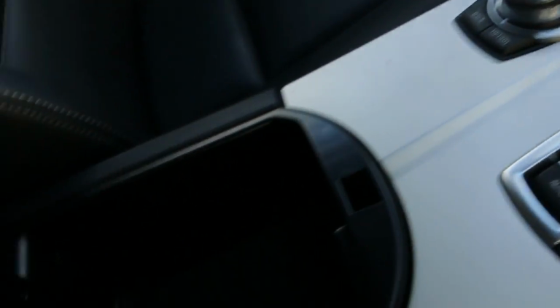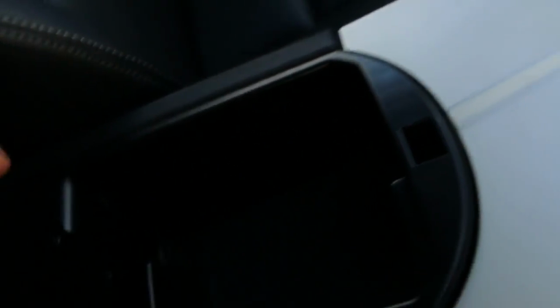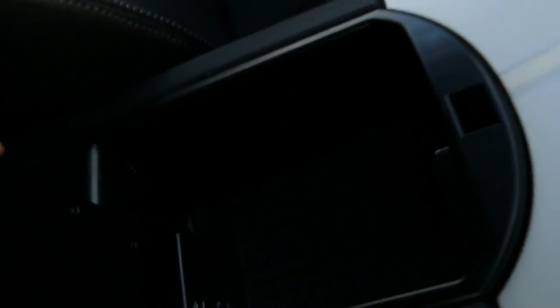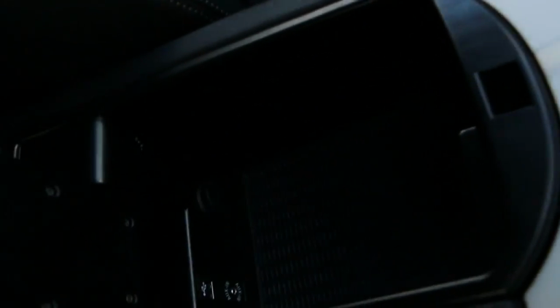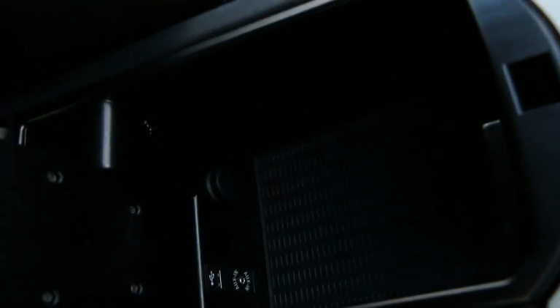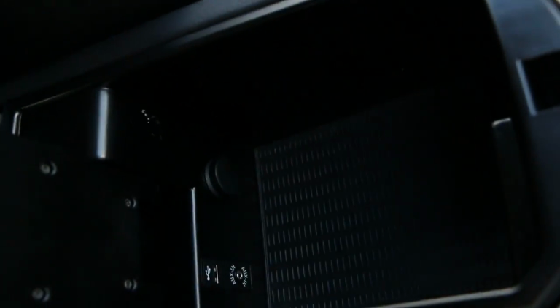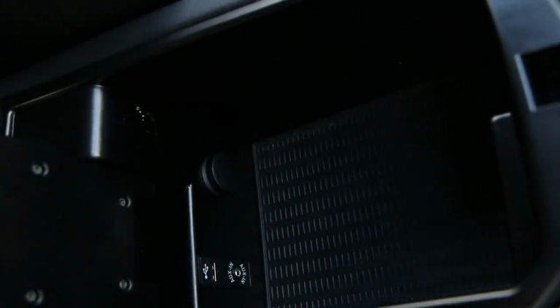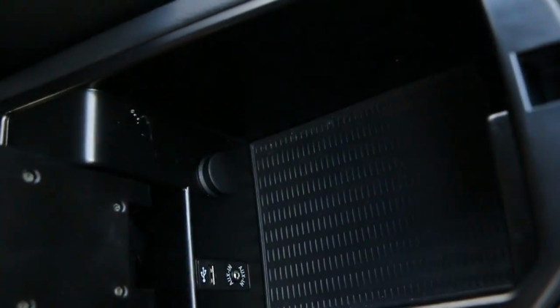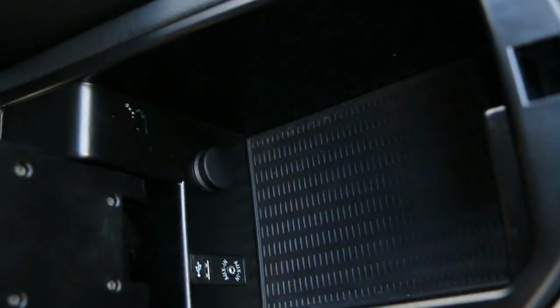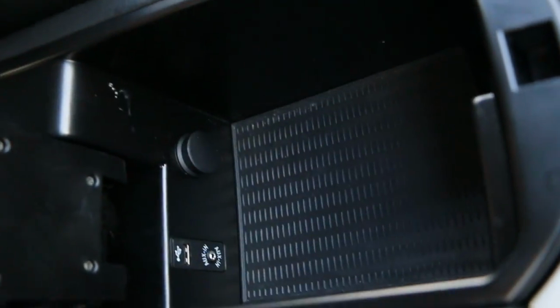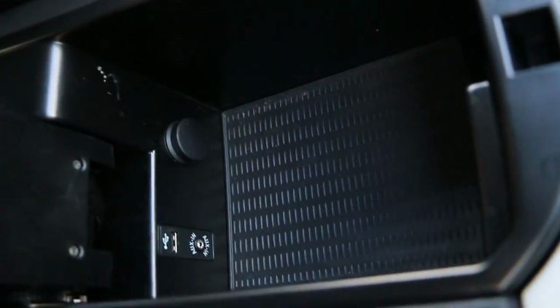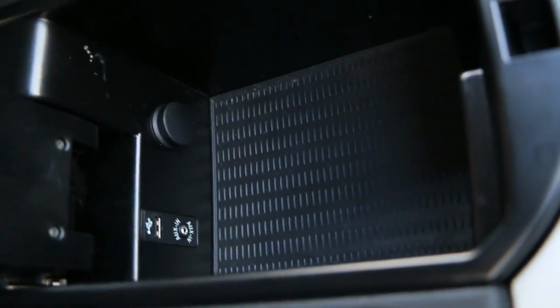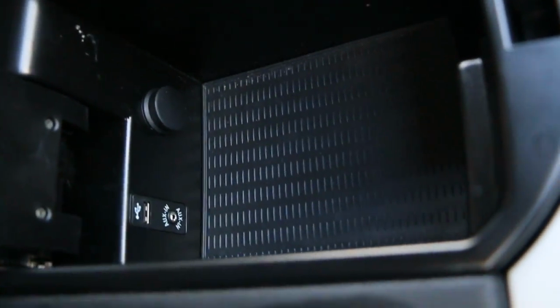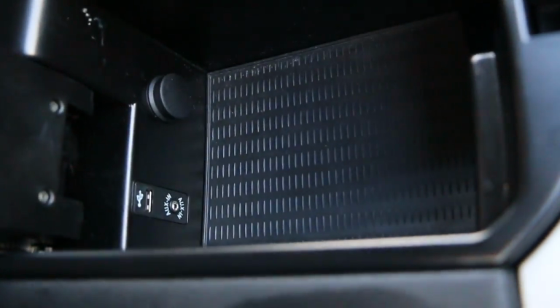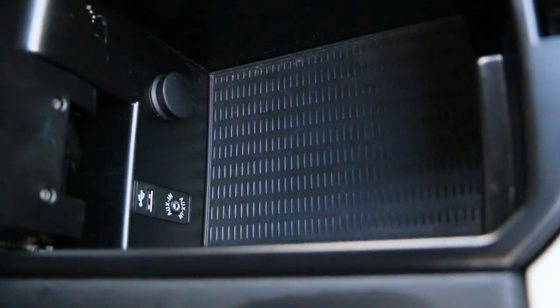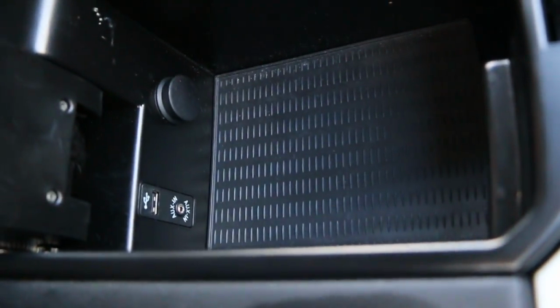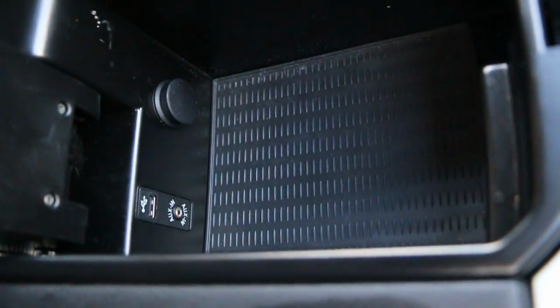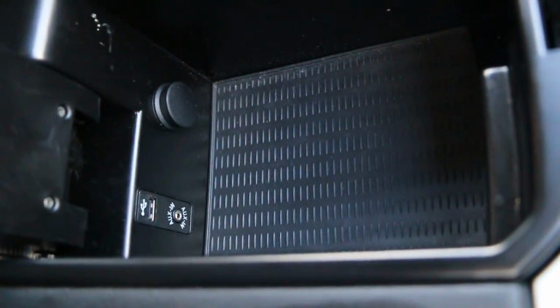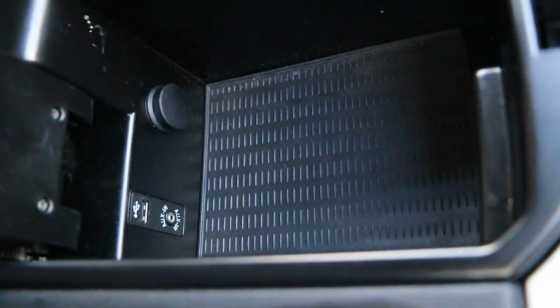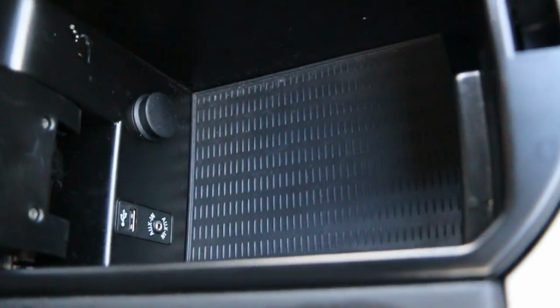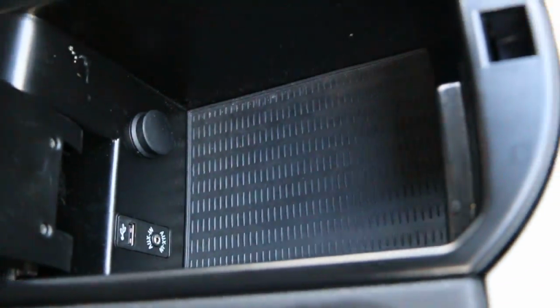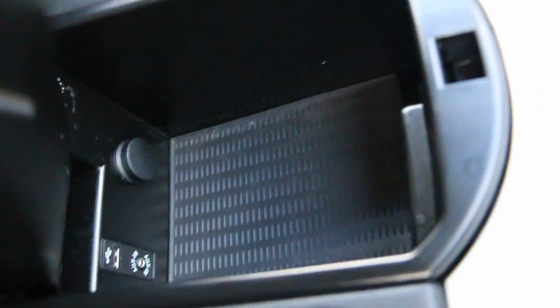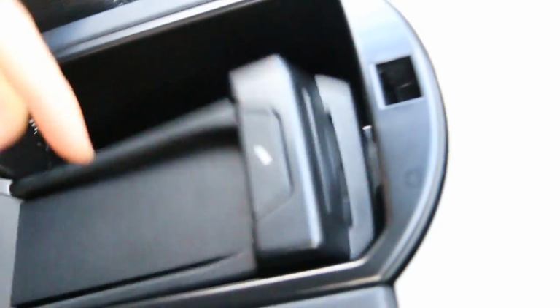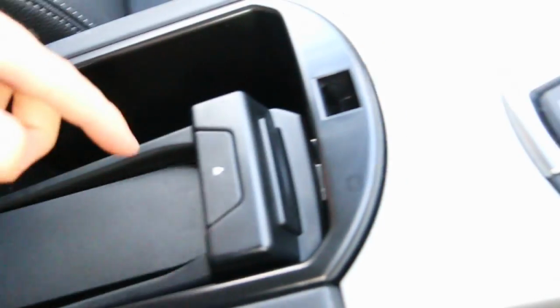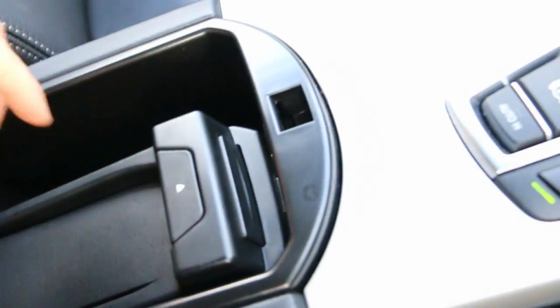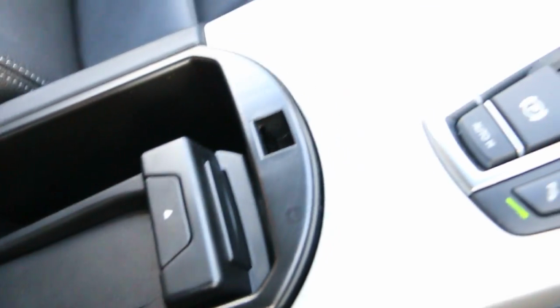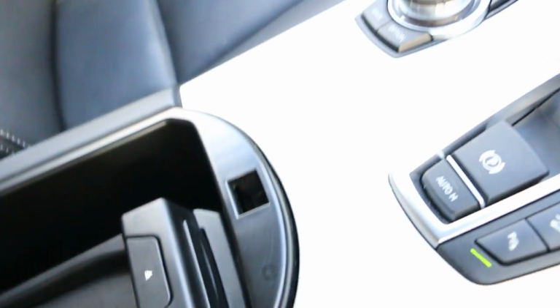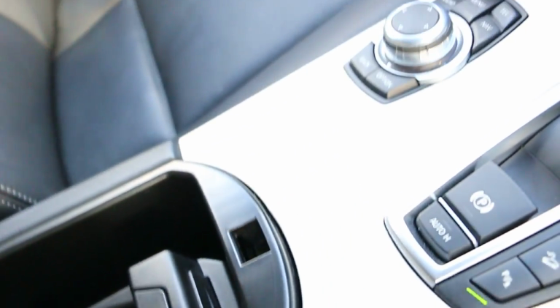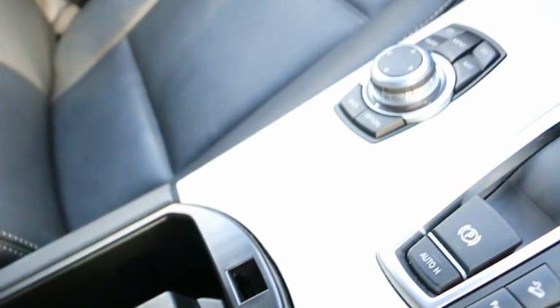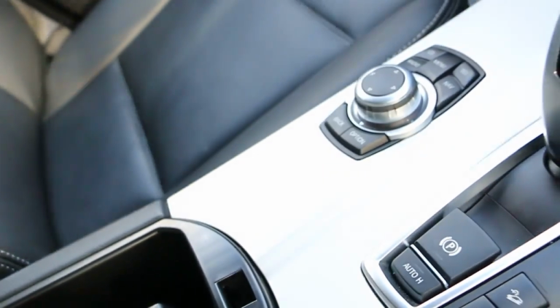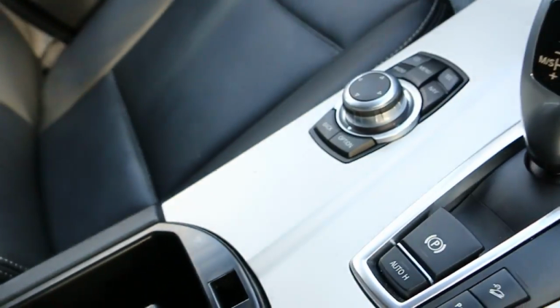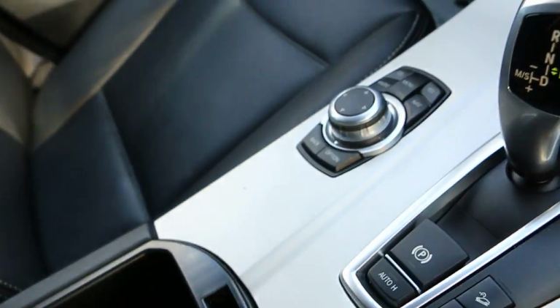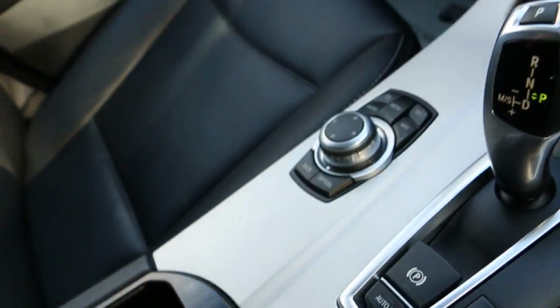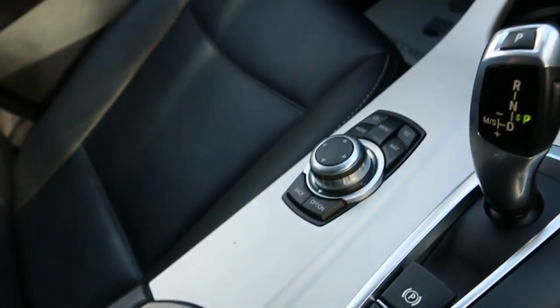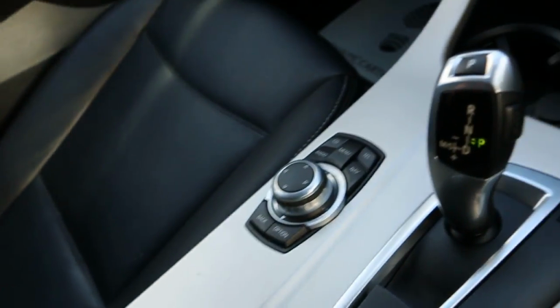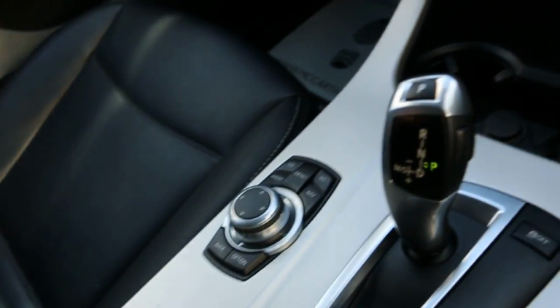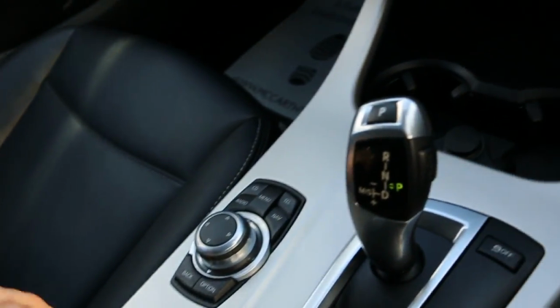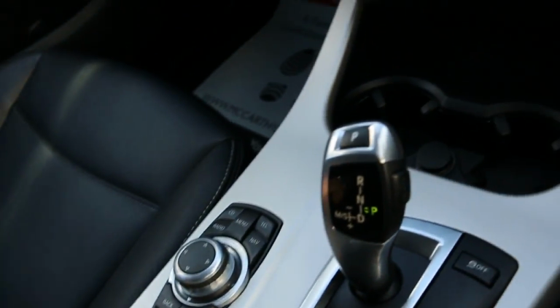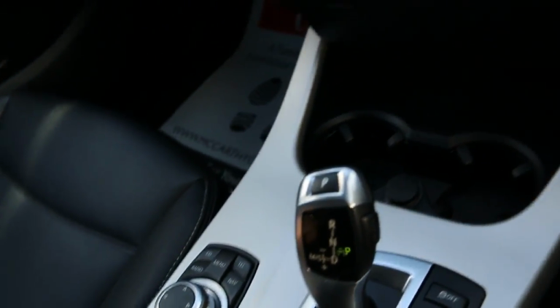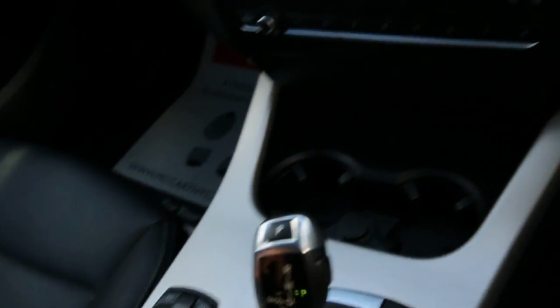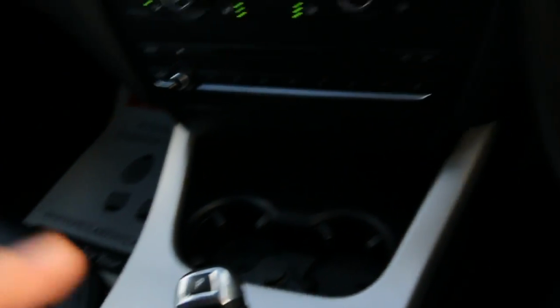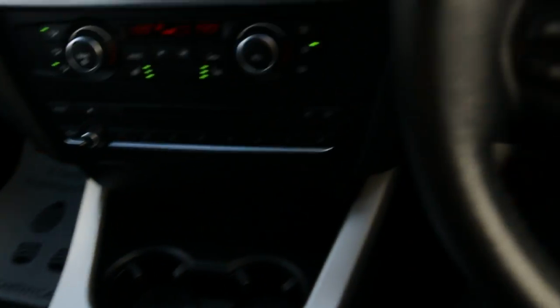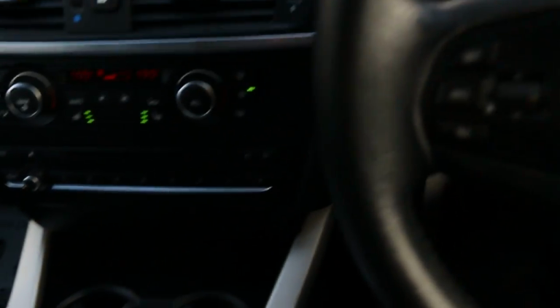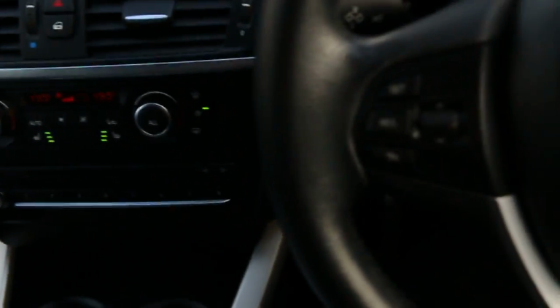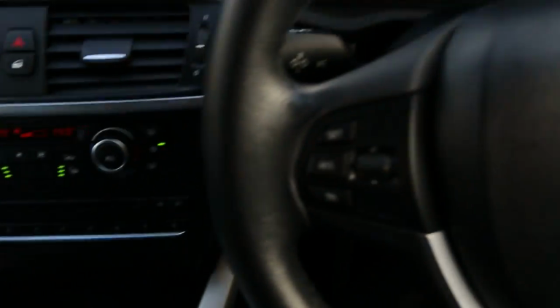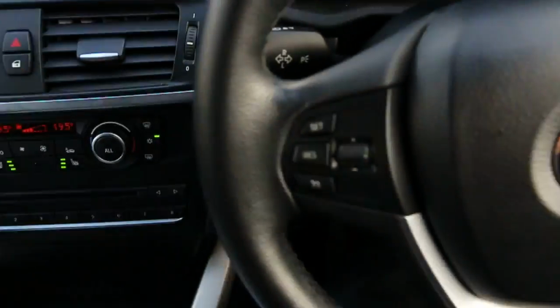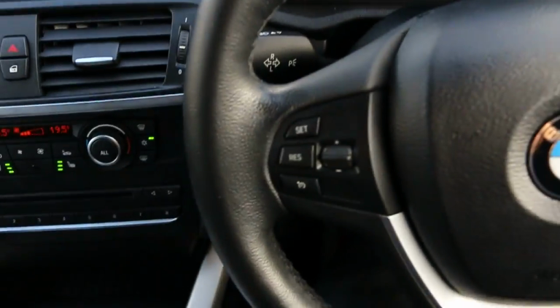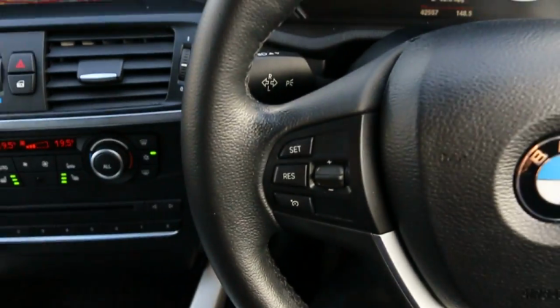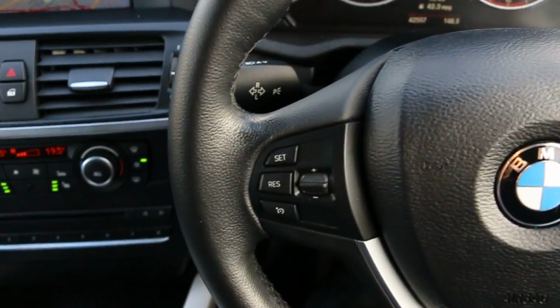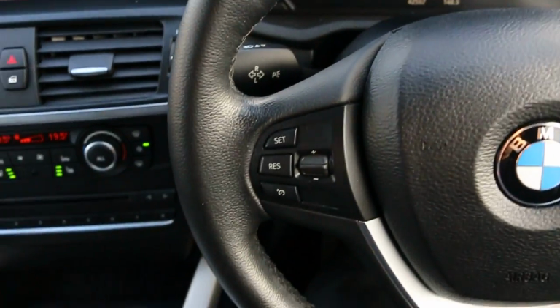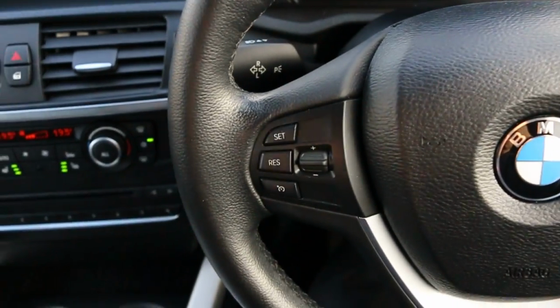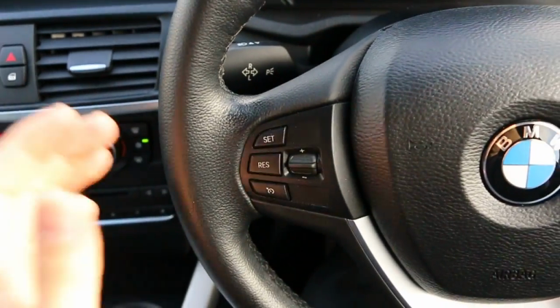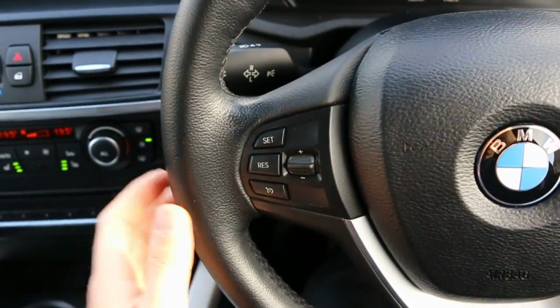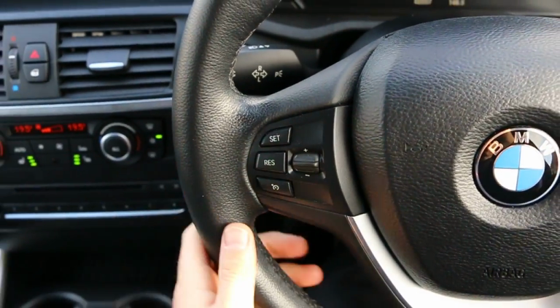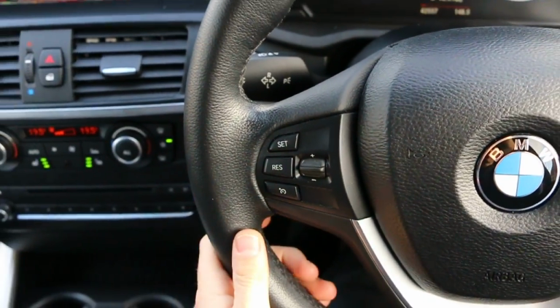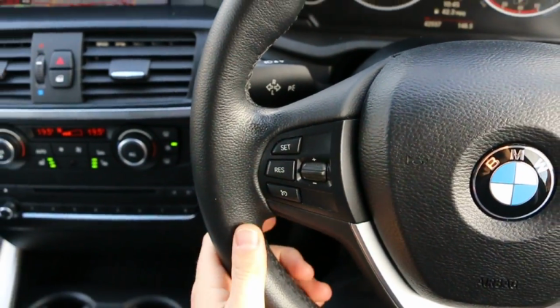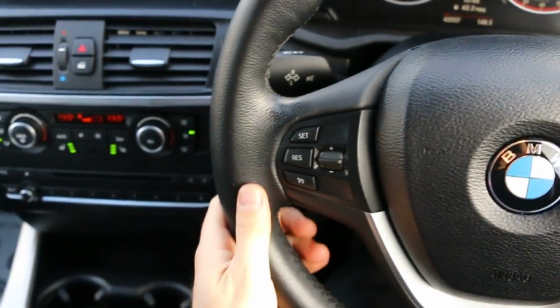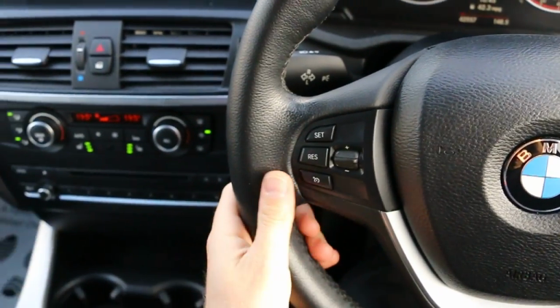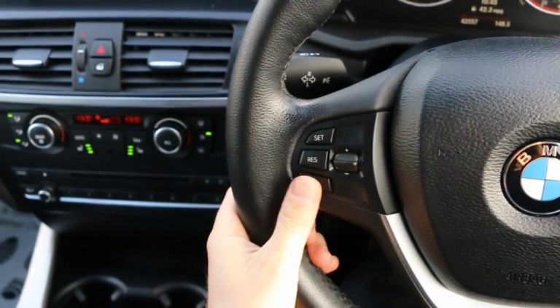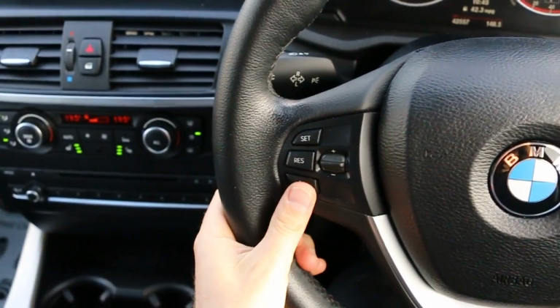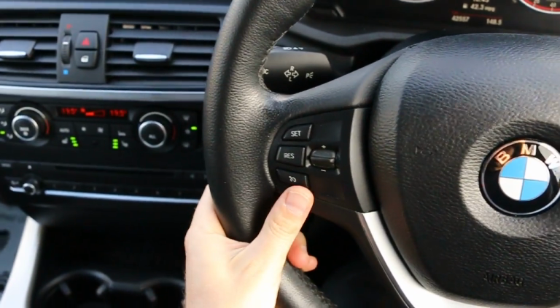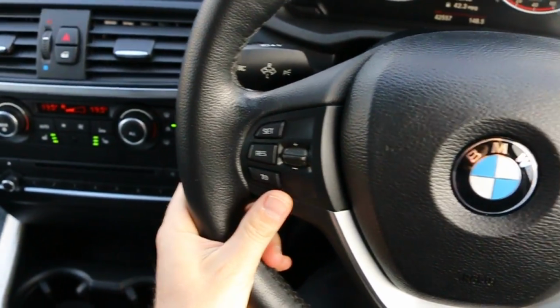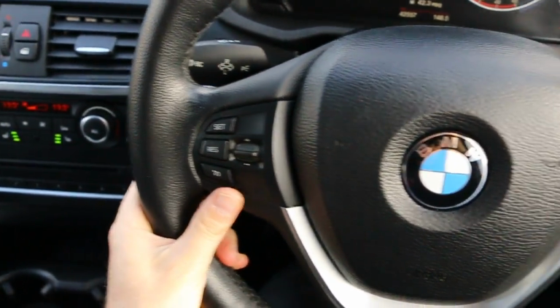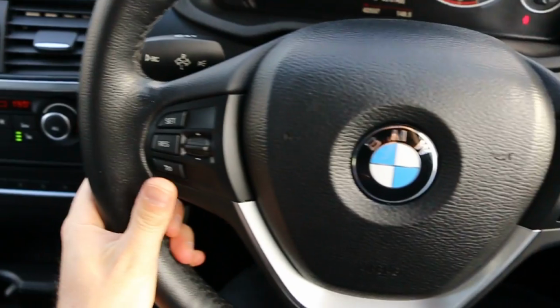There's a USB and aux connection, multi-function steering wheel, and cruise control.